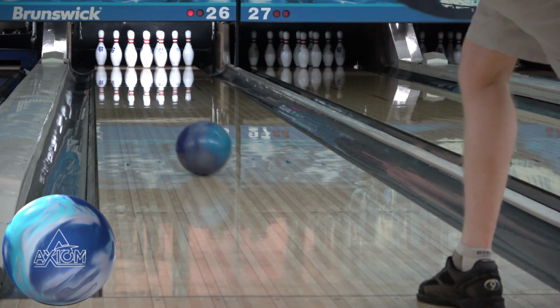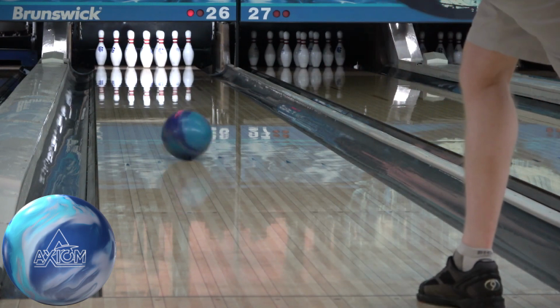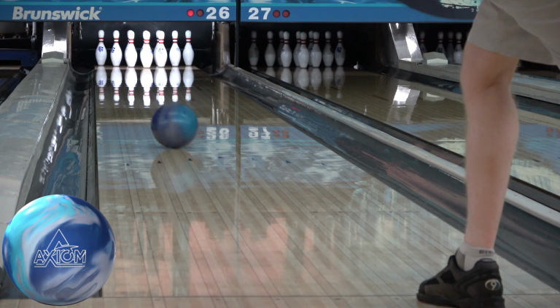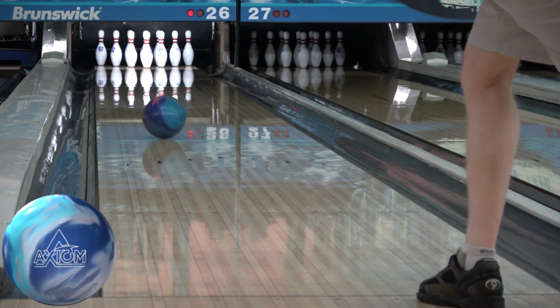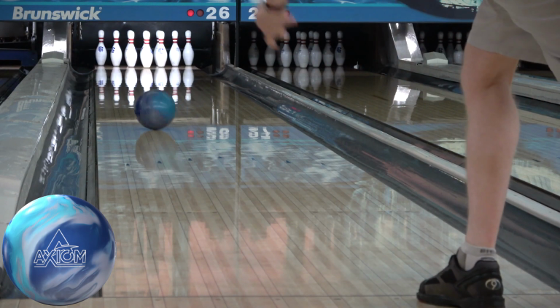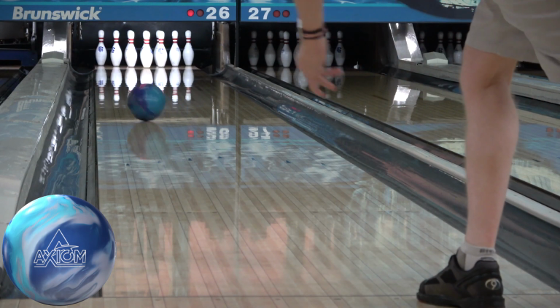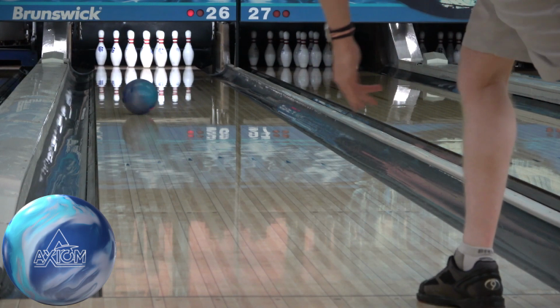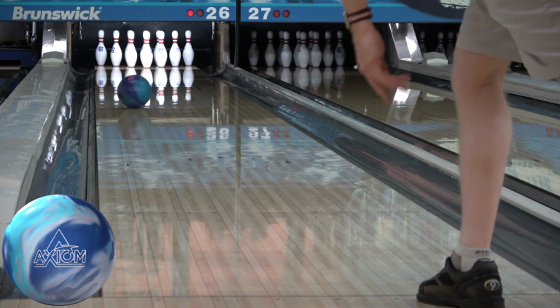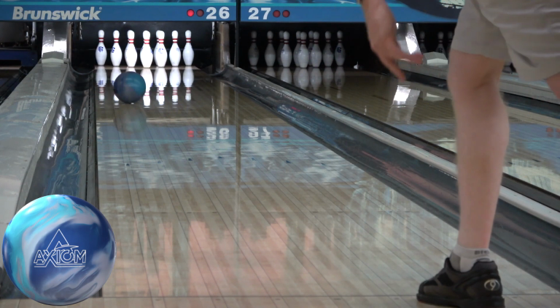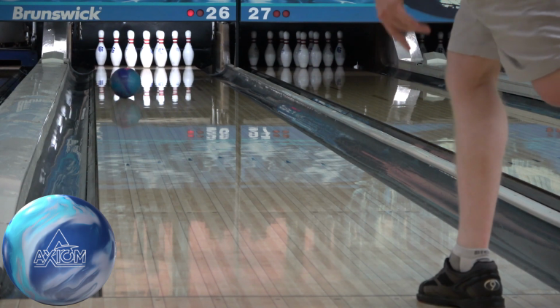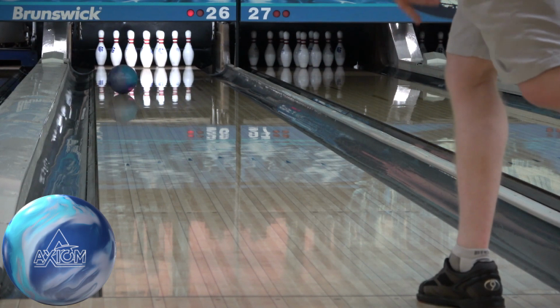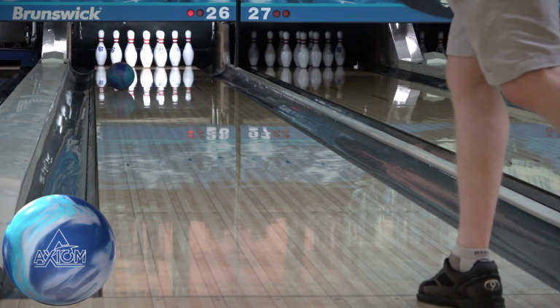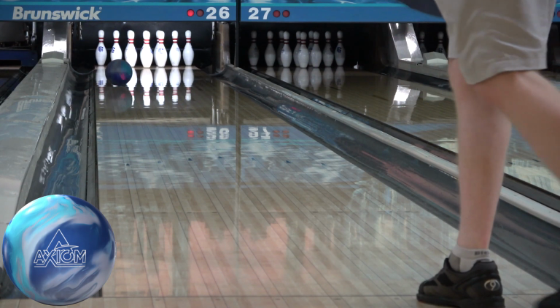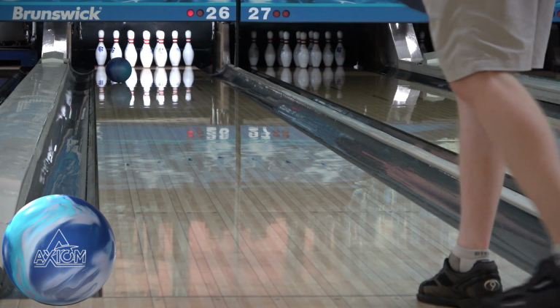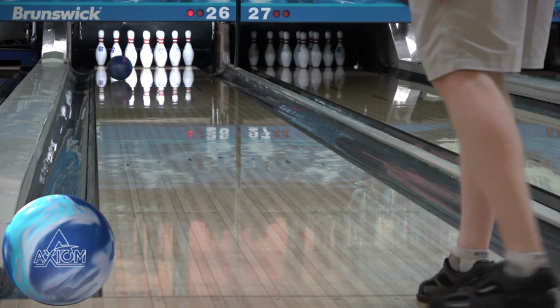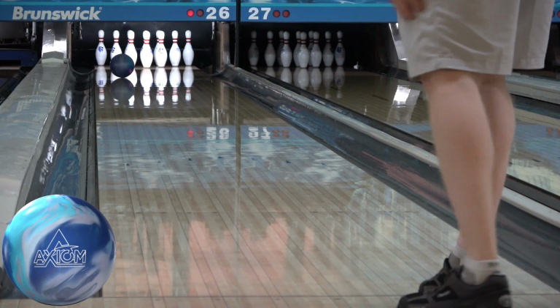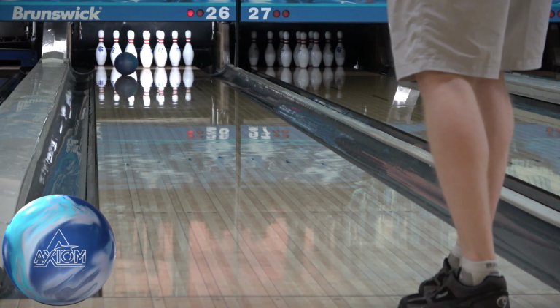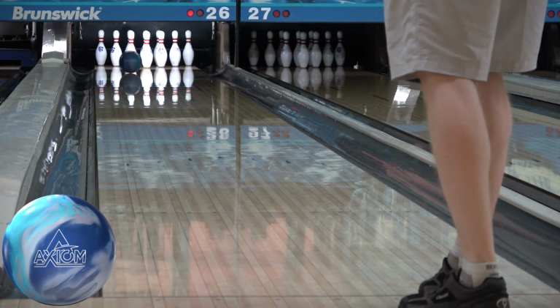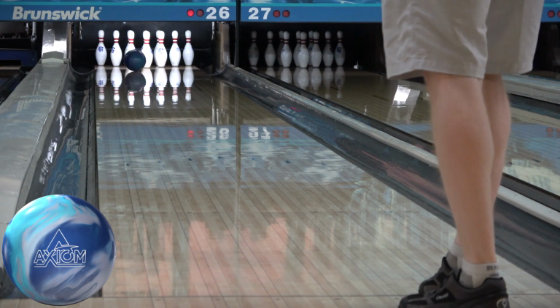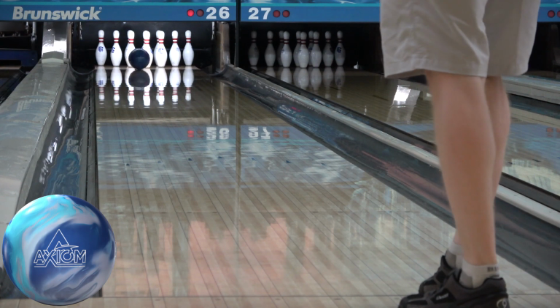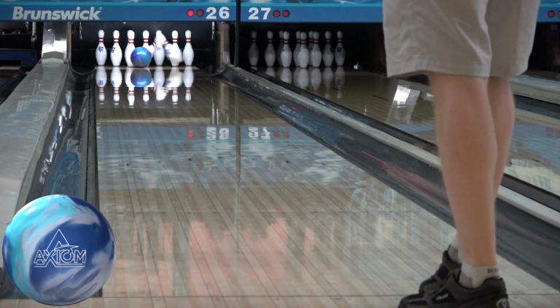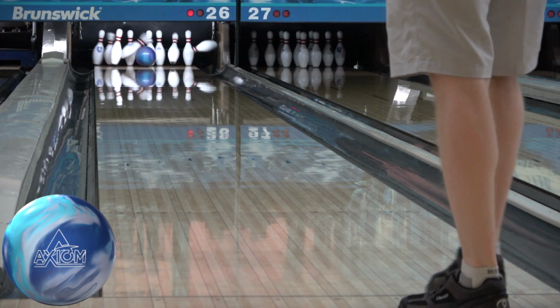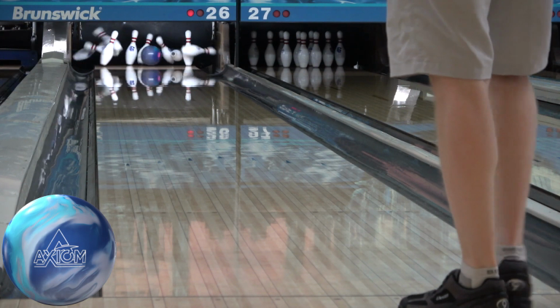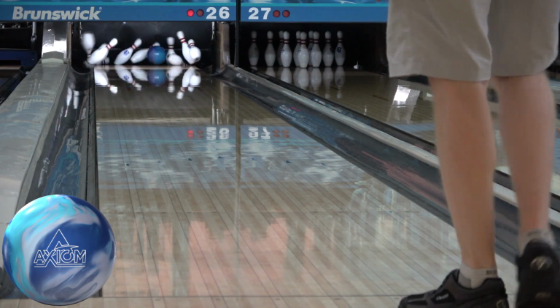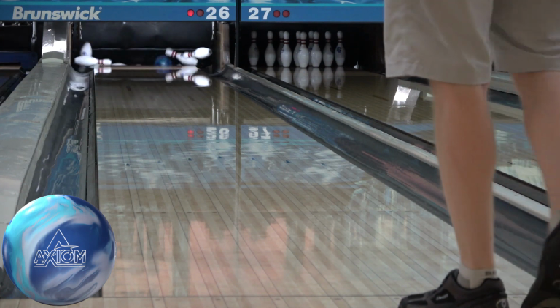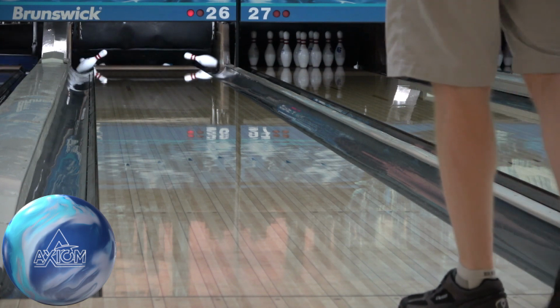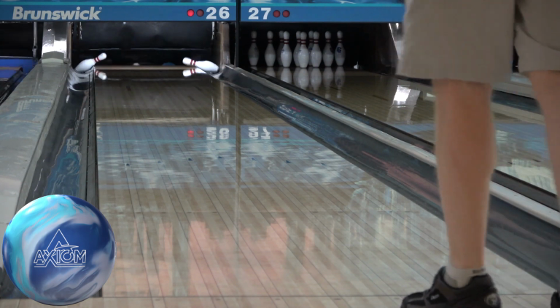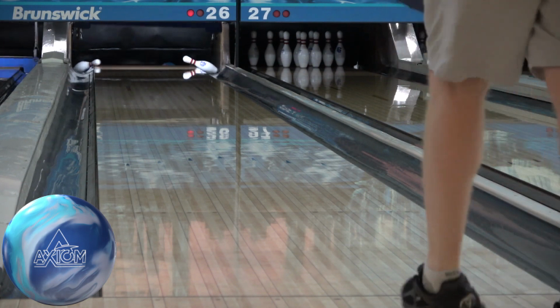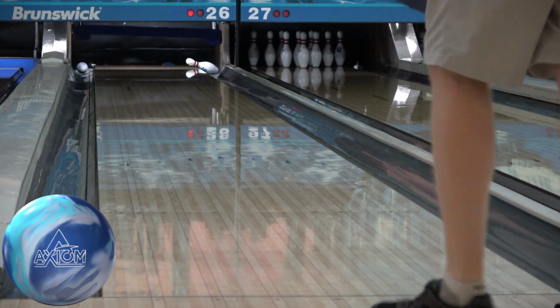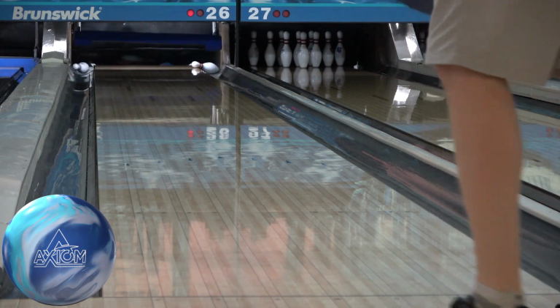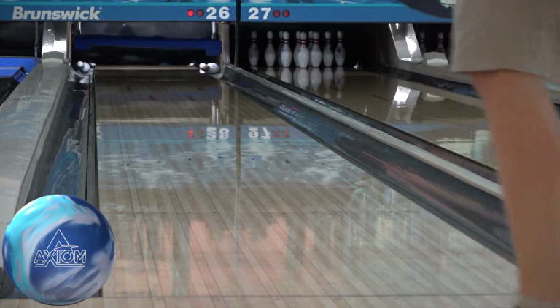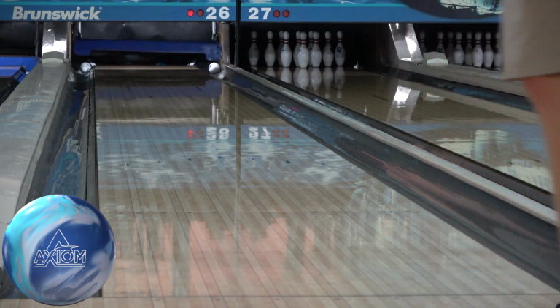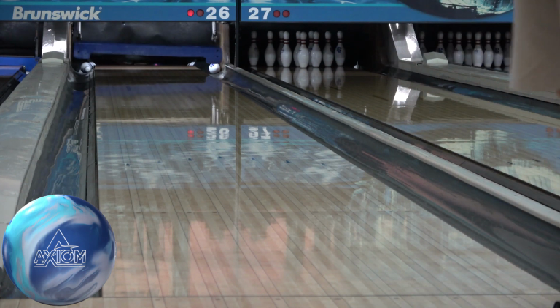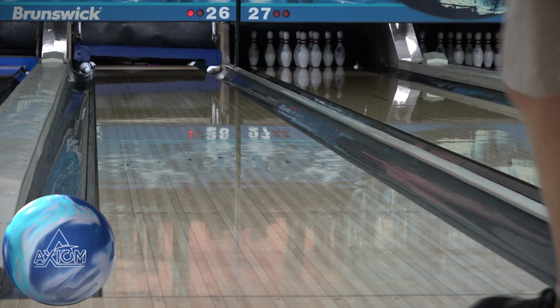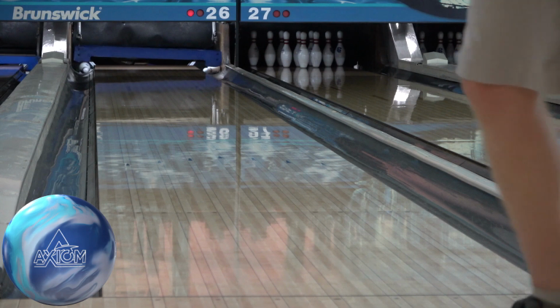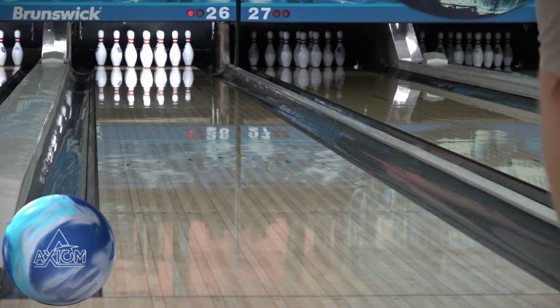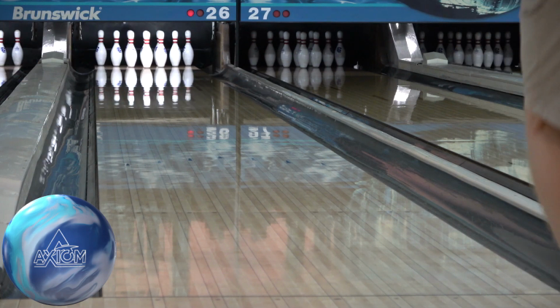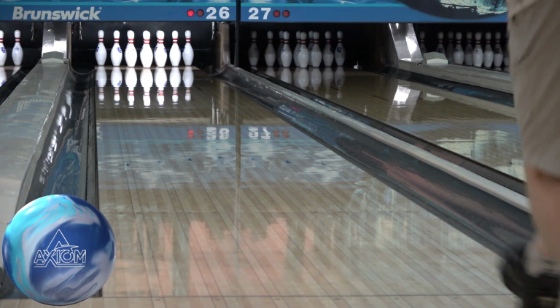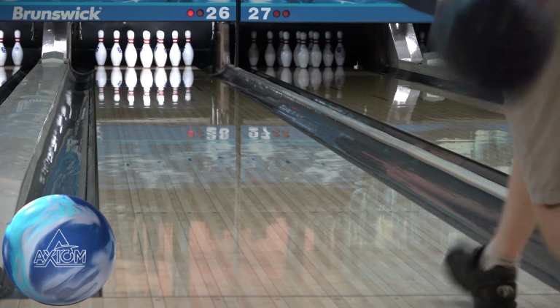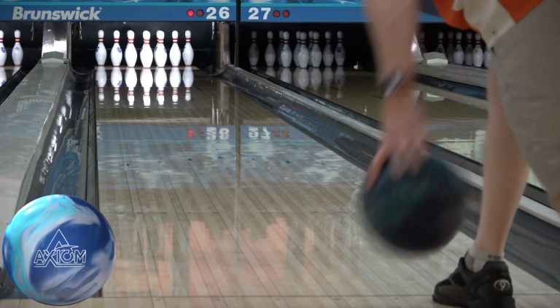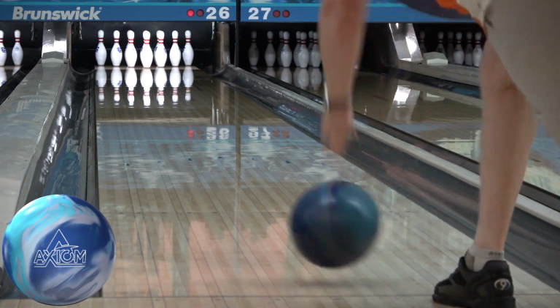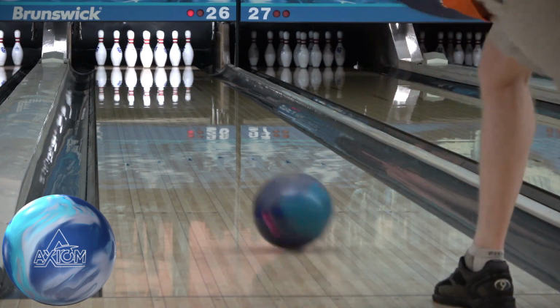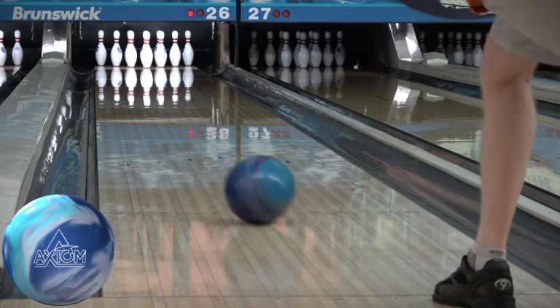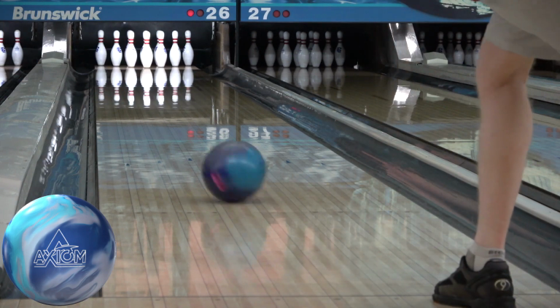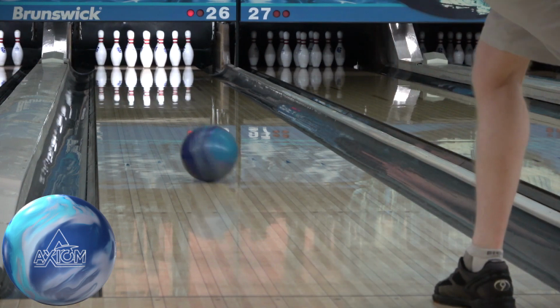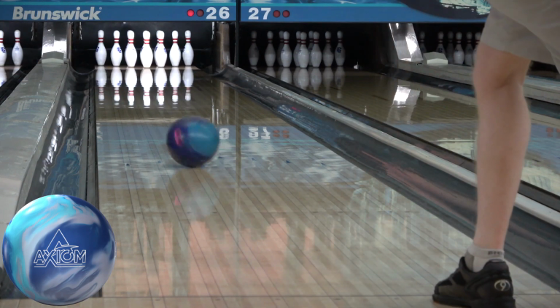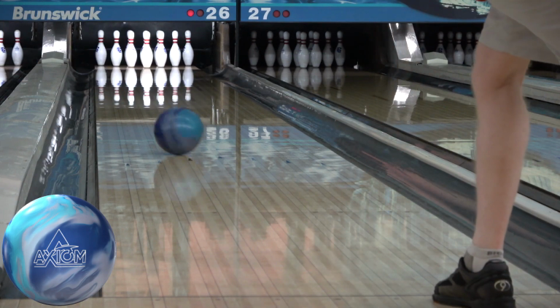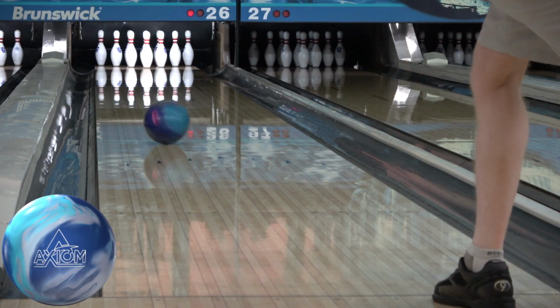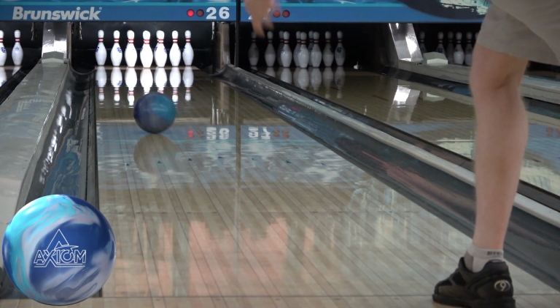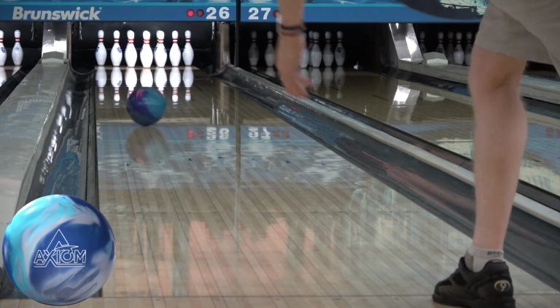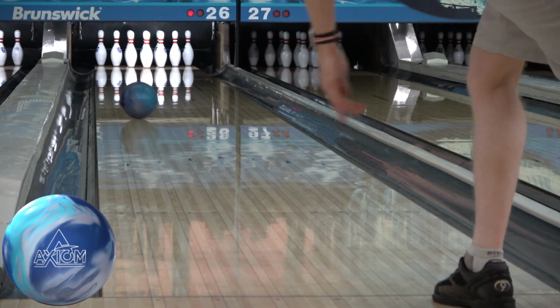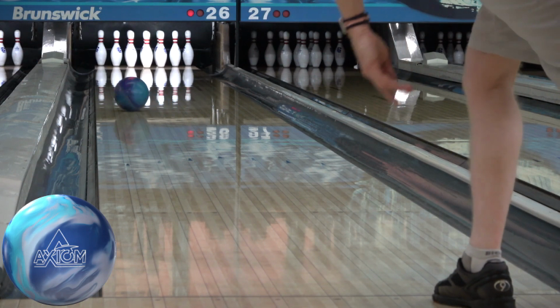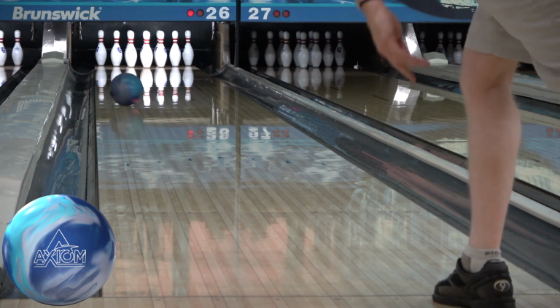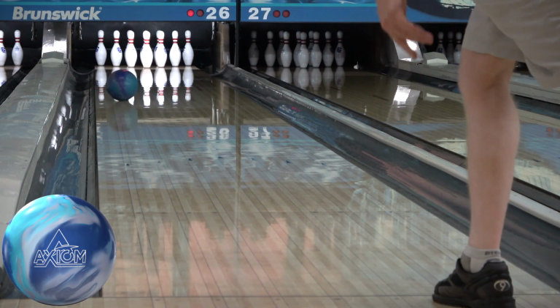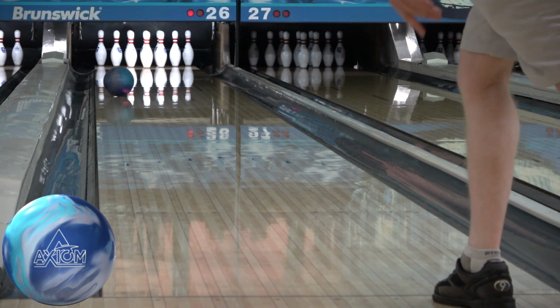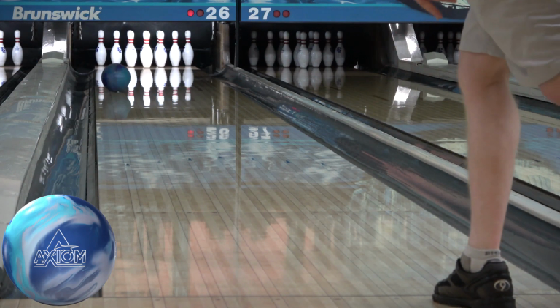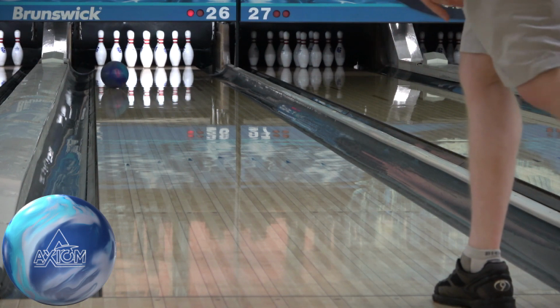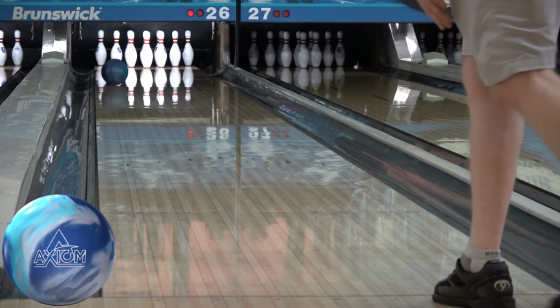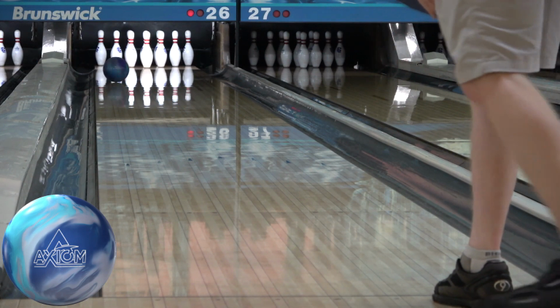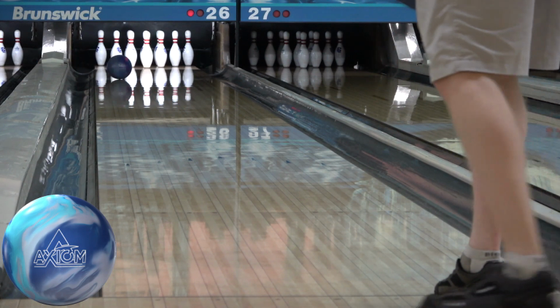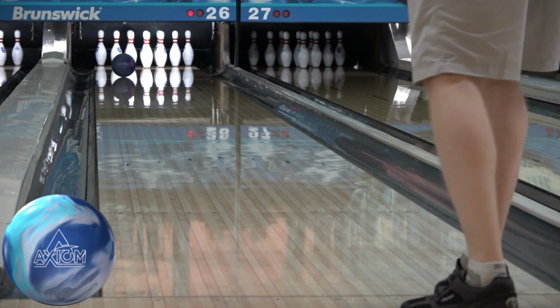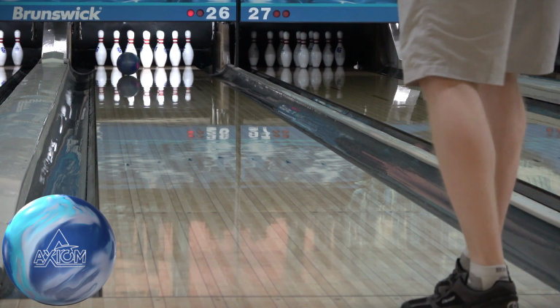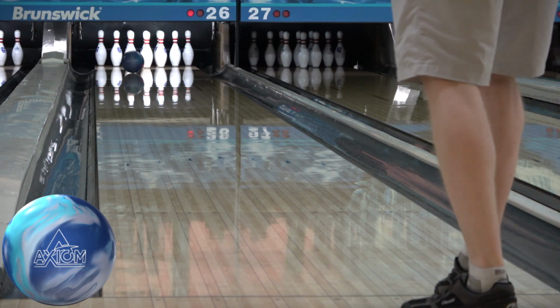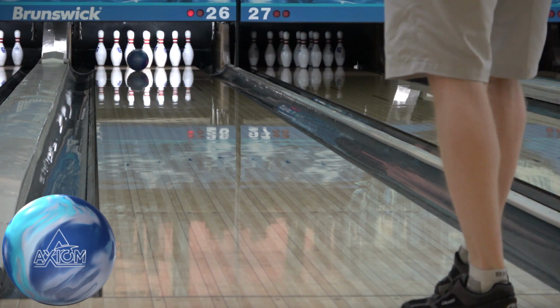The Axiom is closest in hook potential to the Idol, closest in length to the Phase 2, and closest in back end to the UFO.